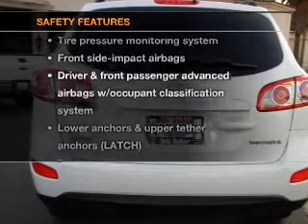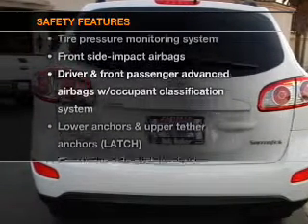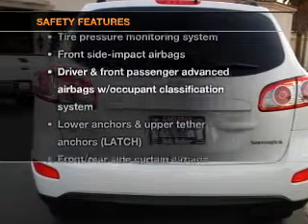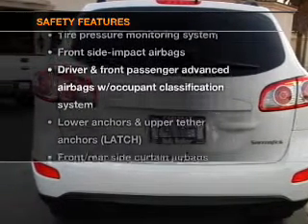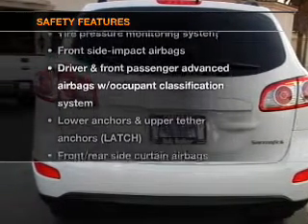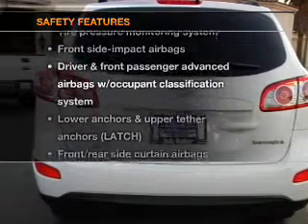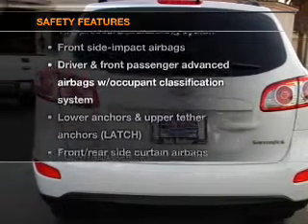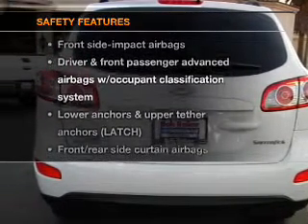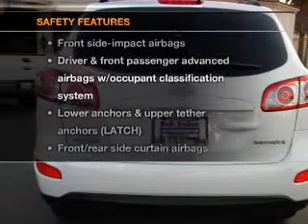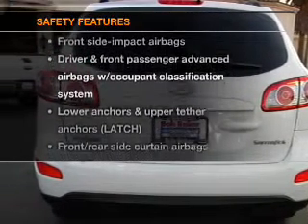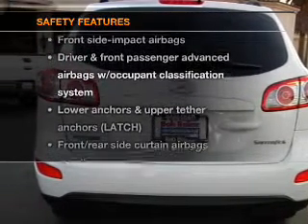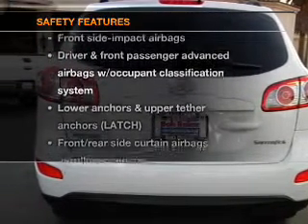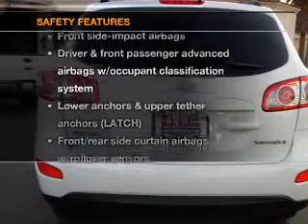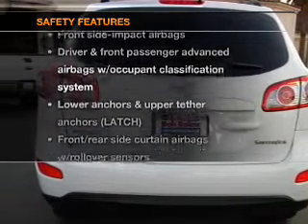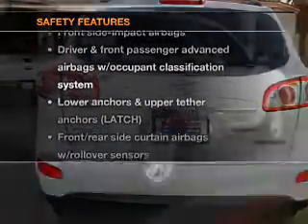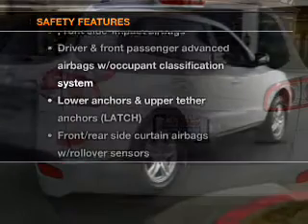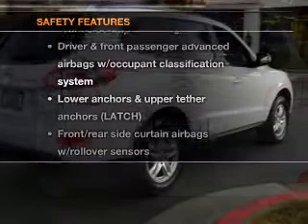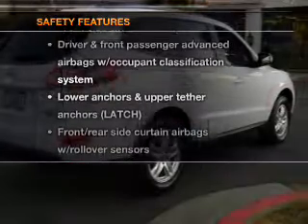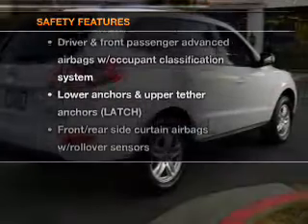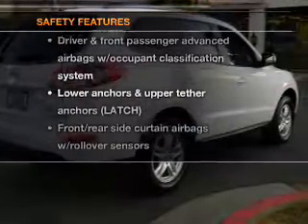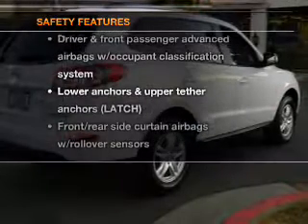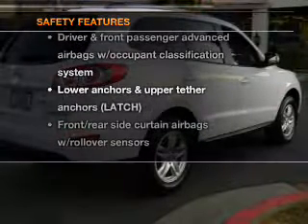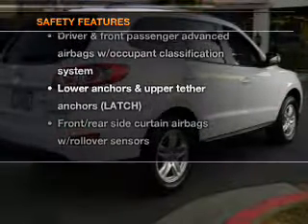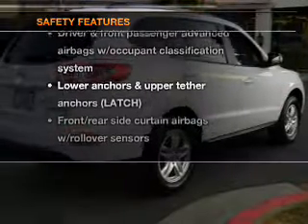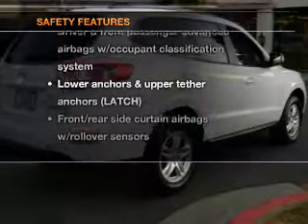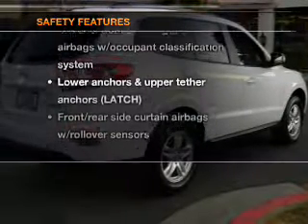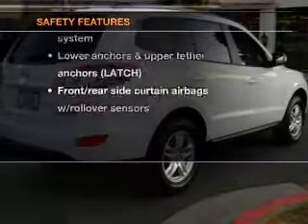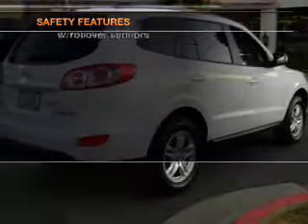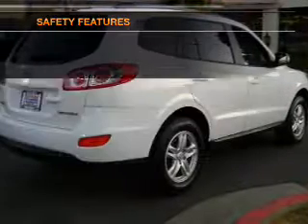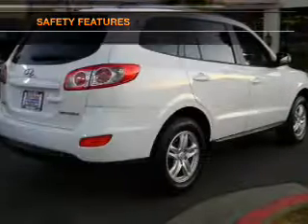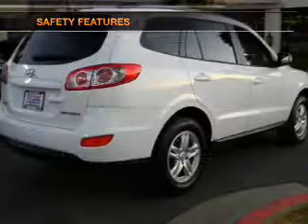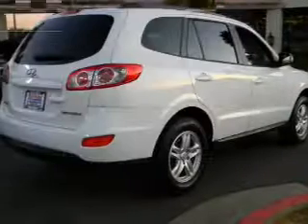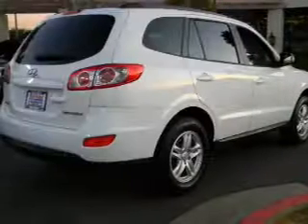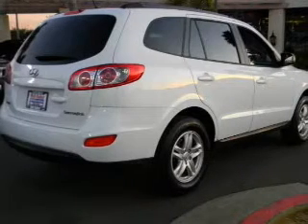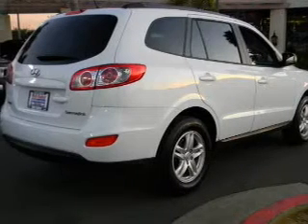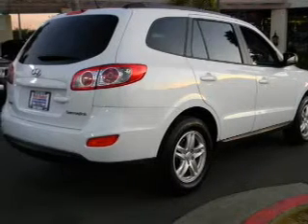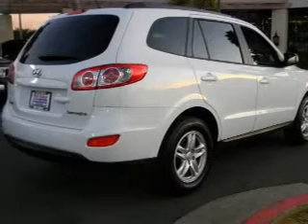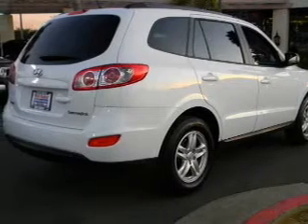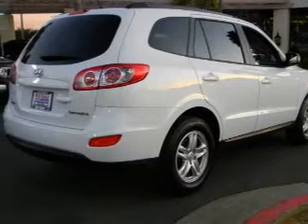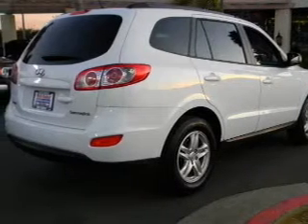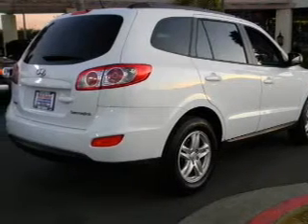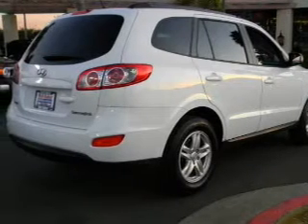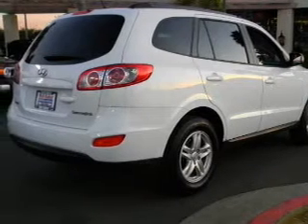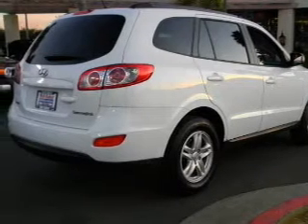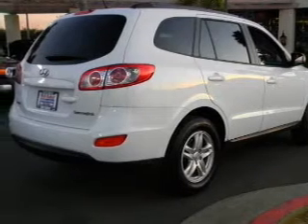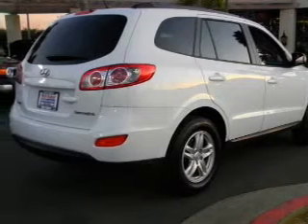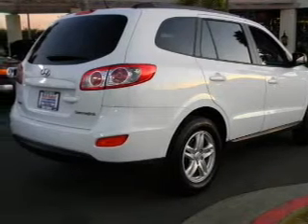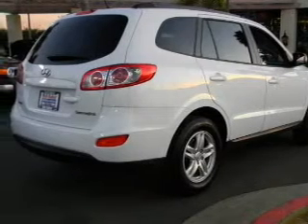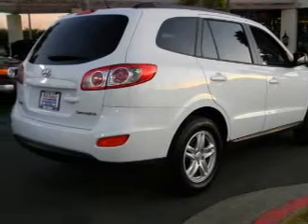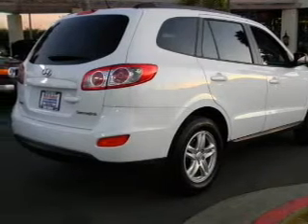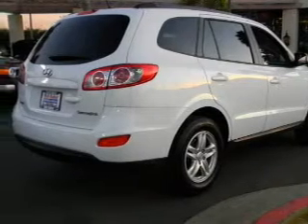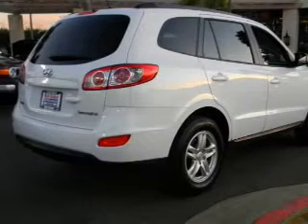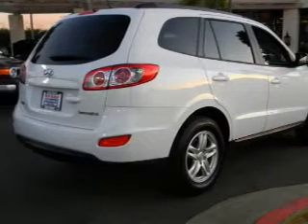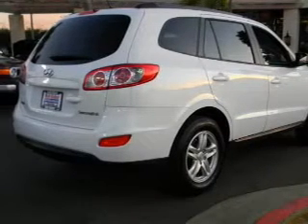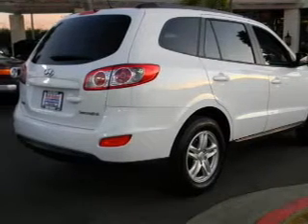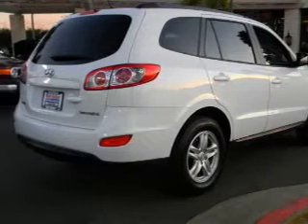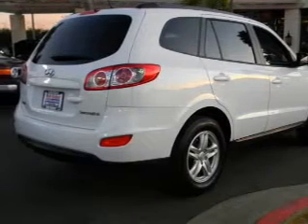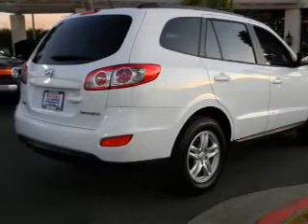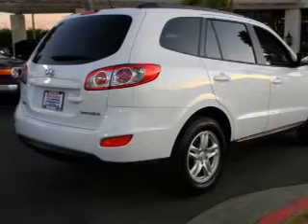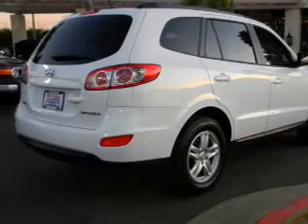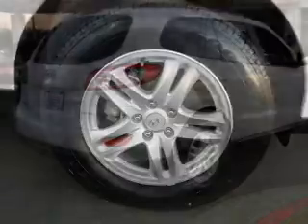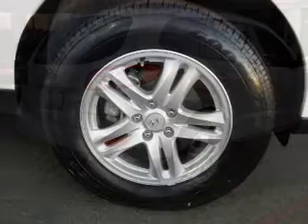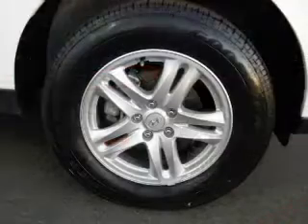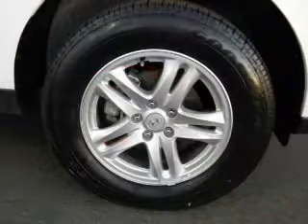If safety is a high priority, rest assured knowing that these top safety components are included: stability control. Call today to schedule a test drive.